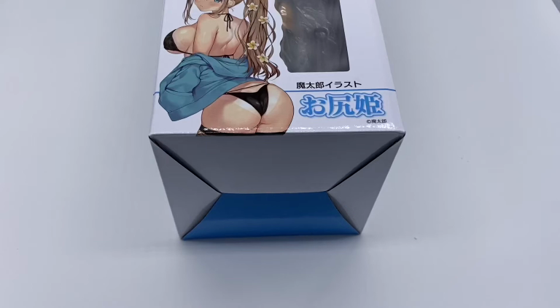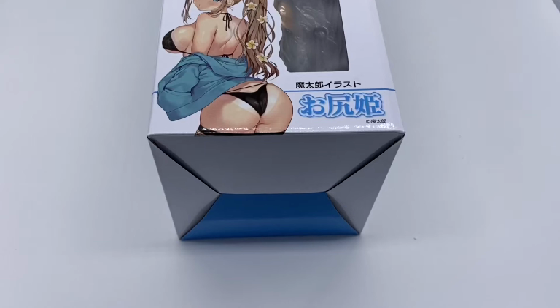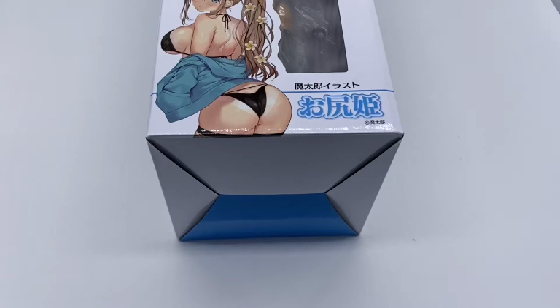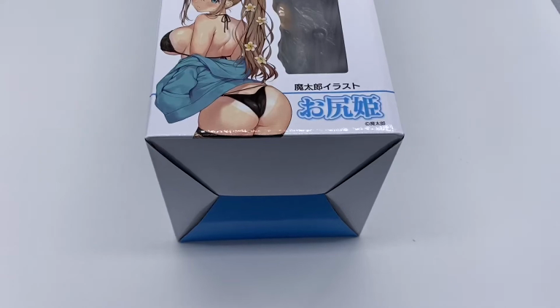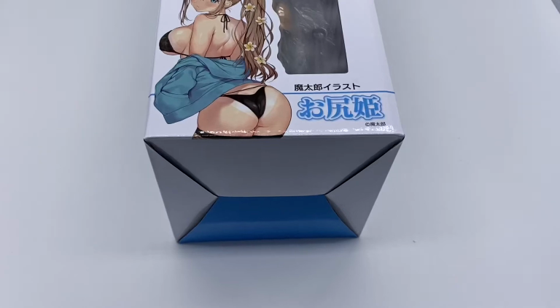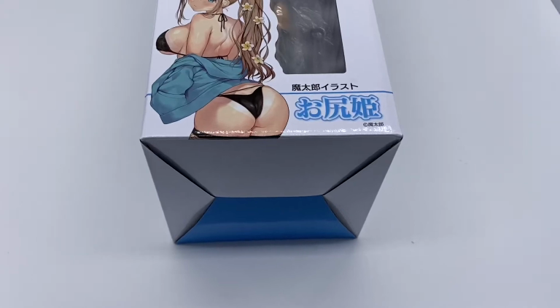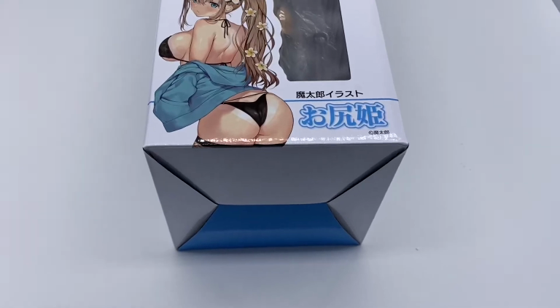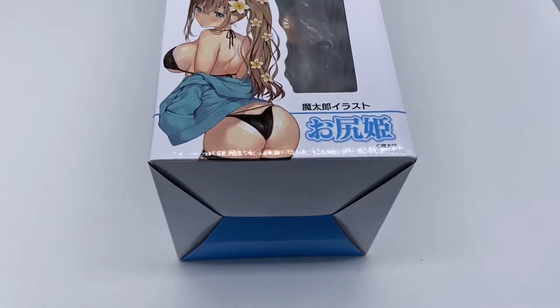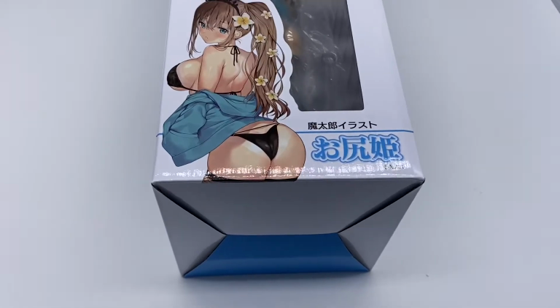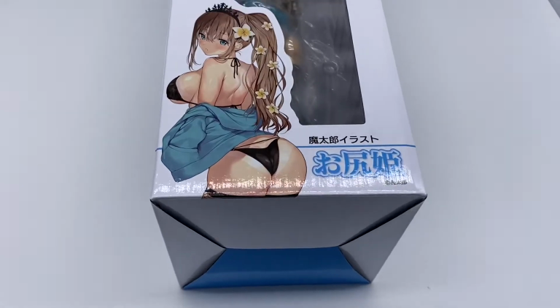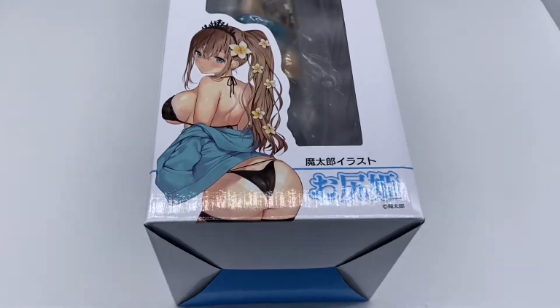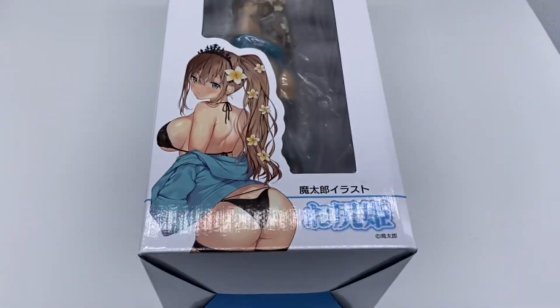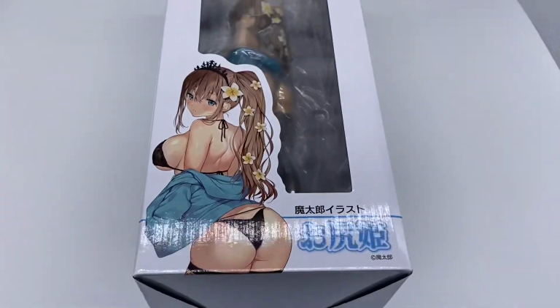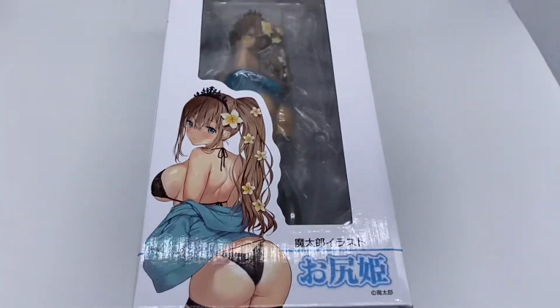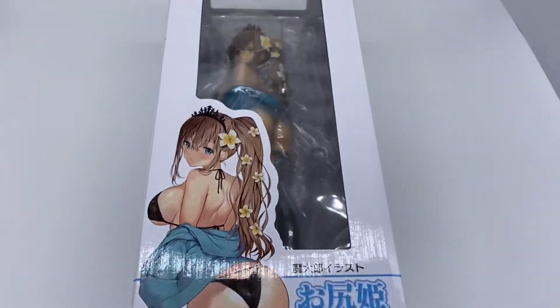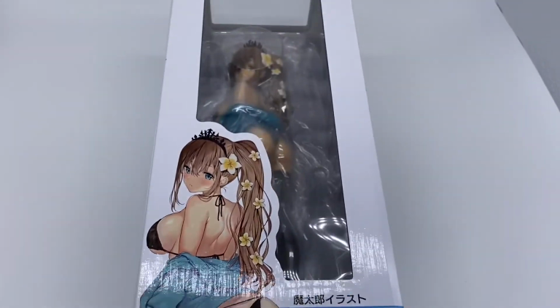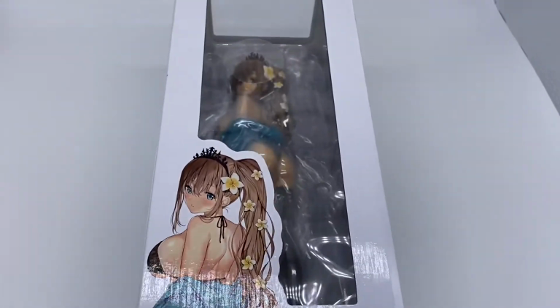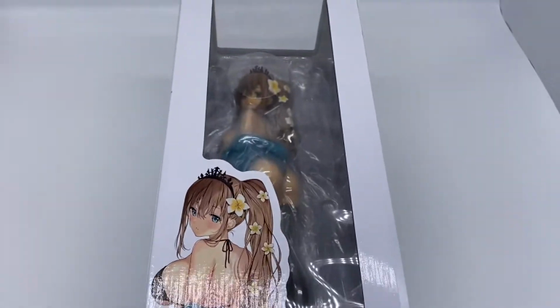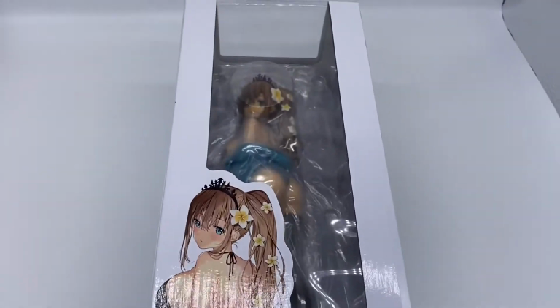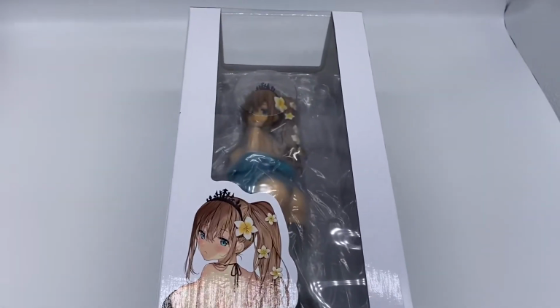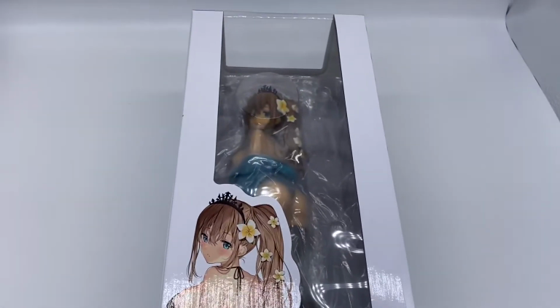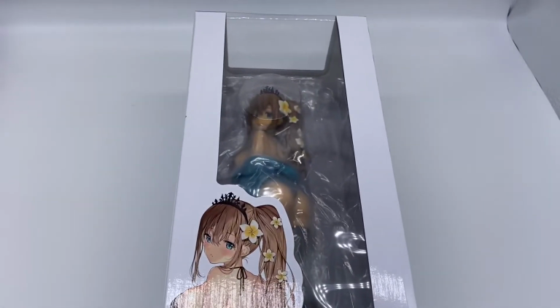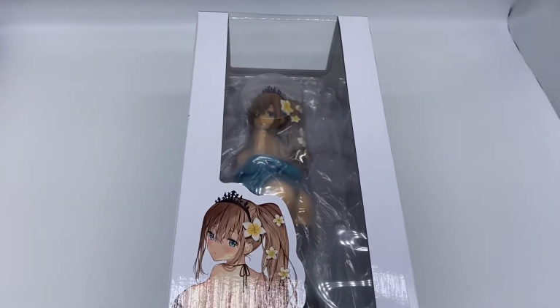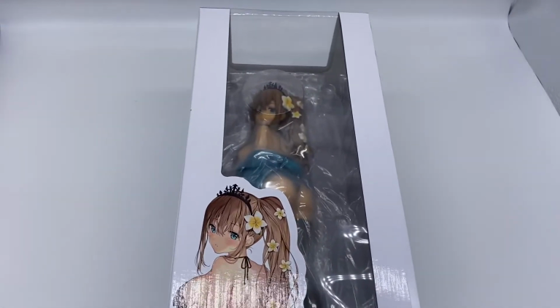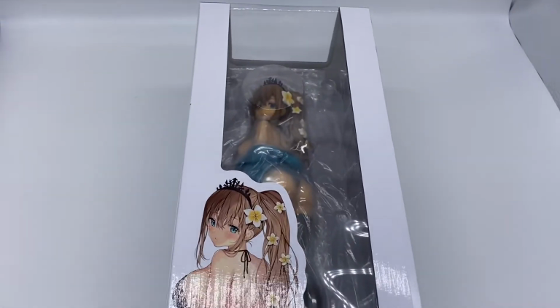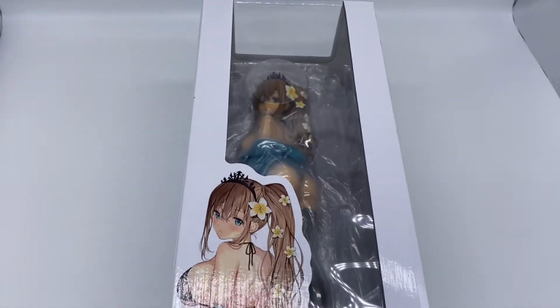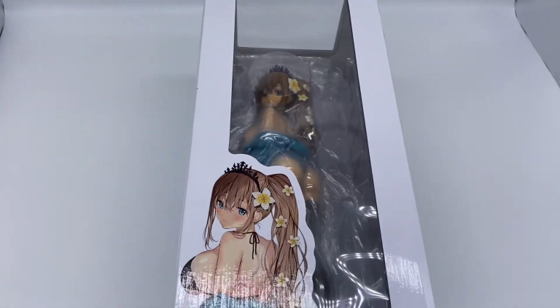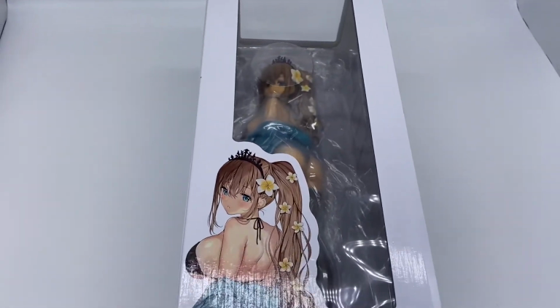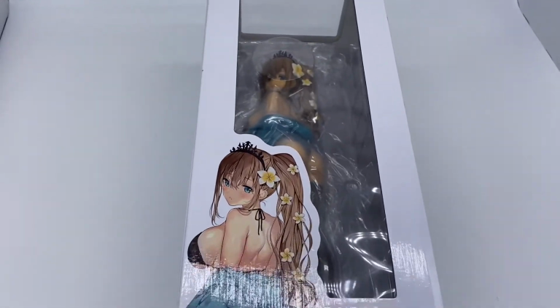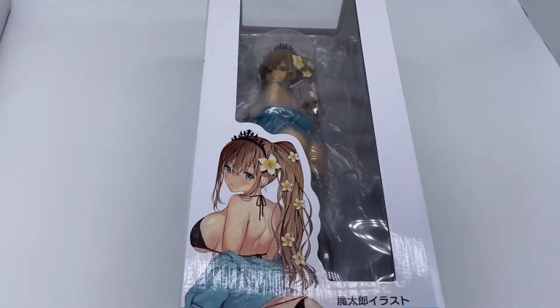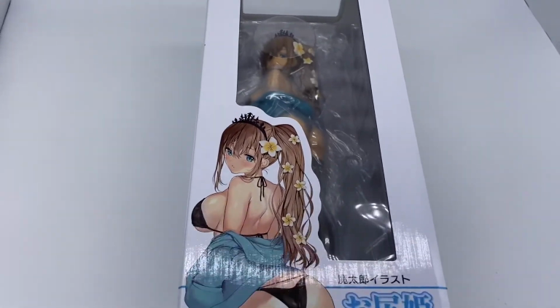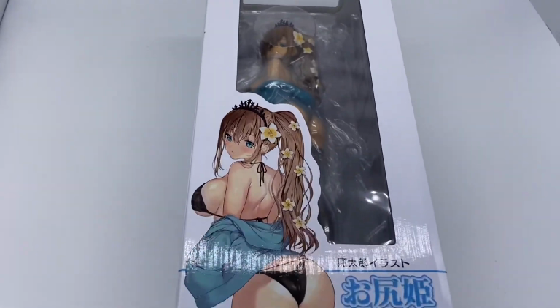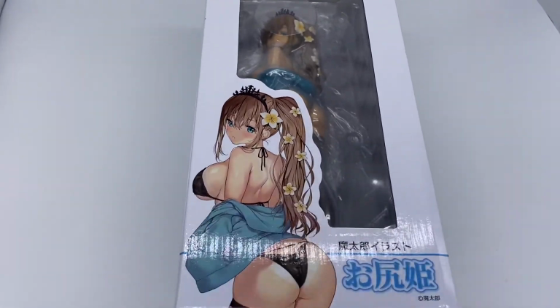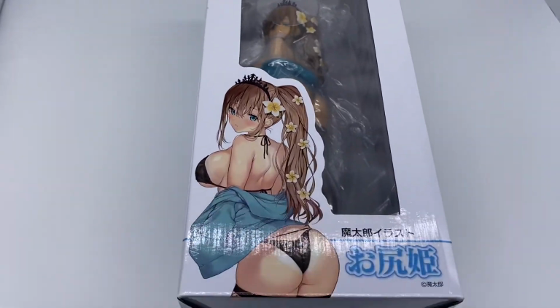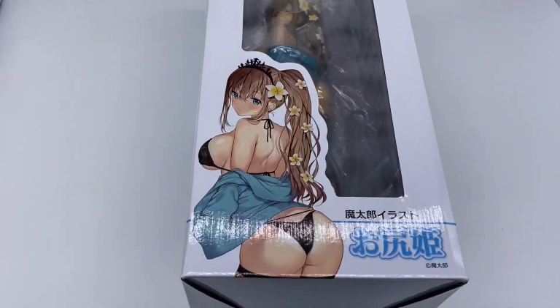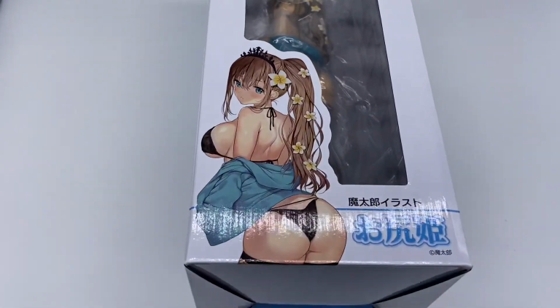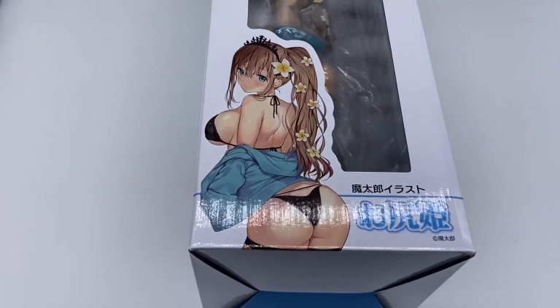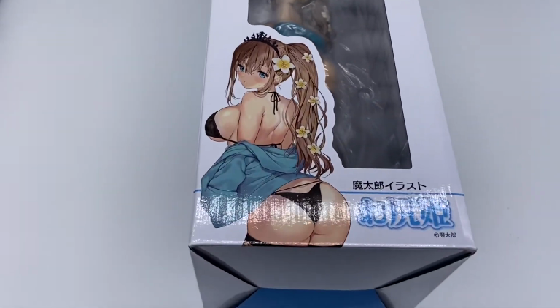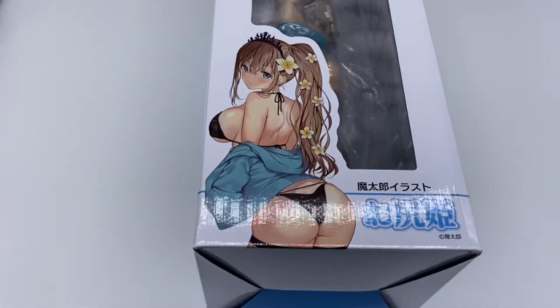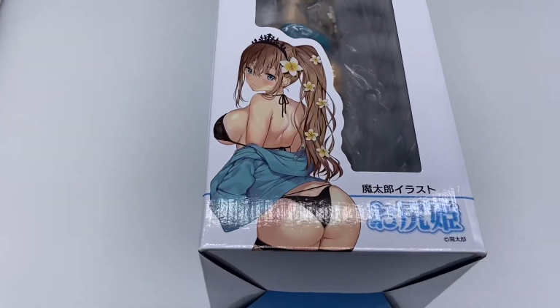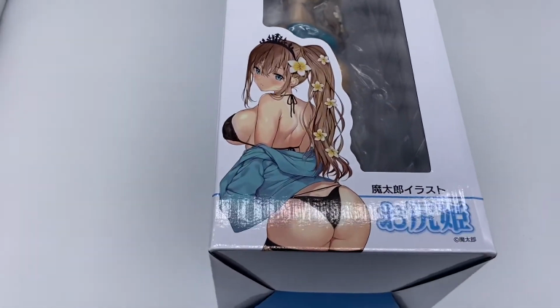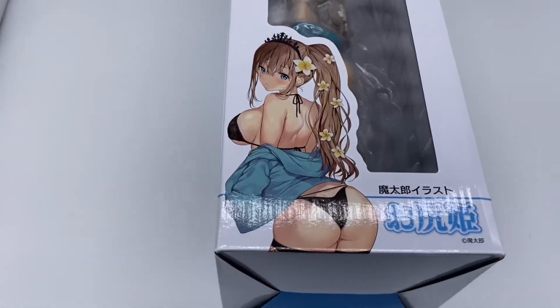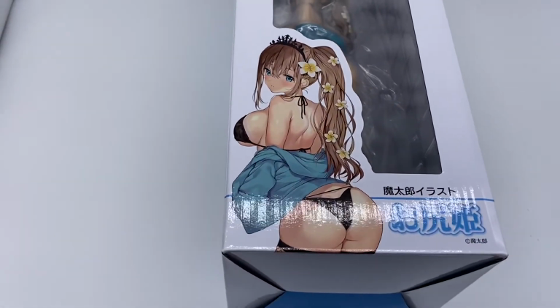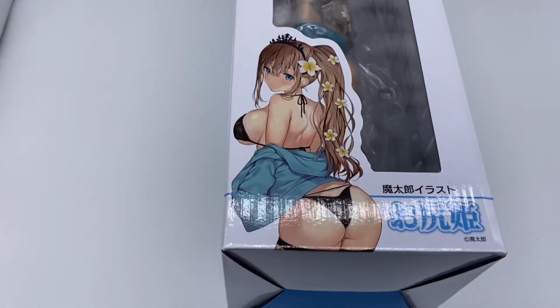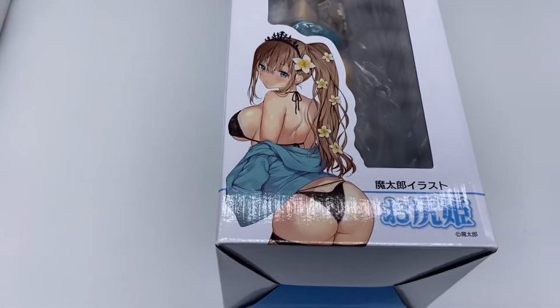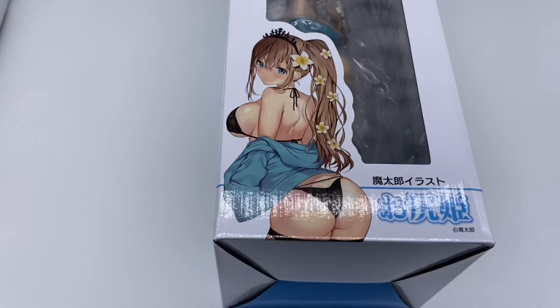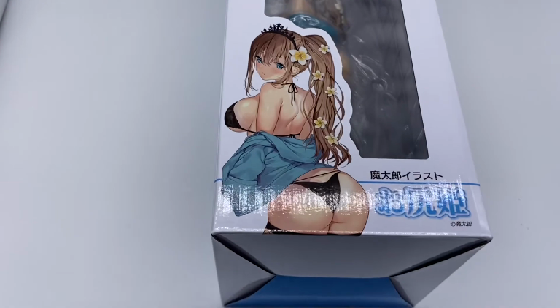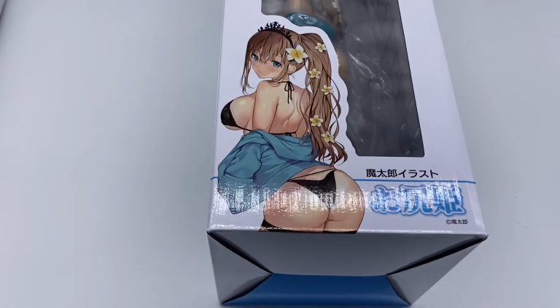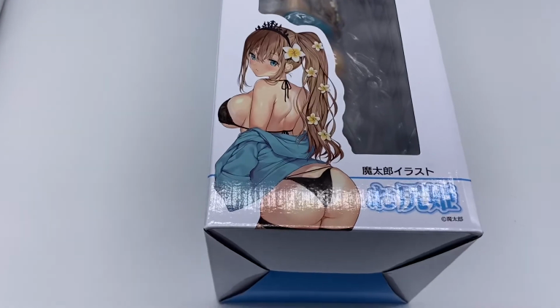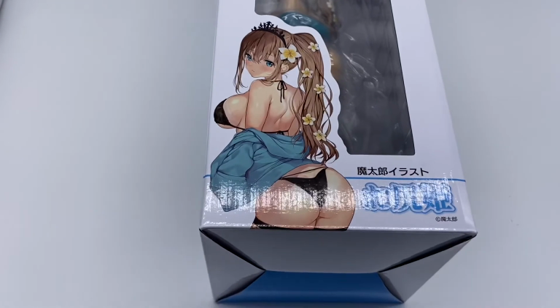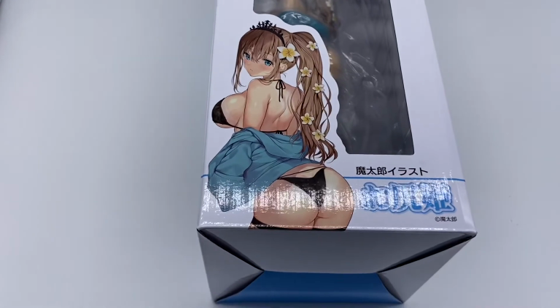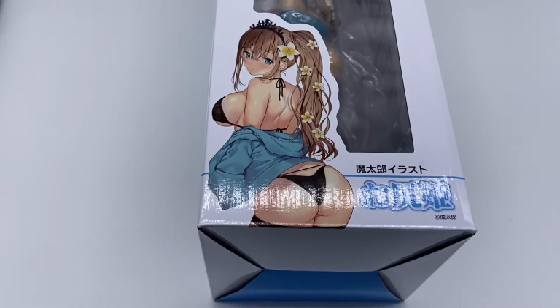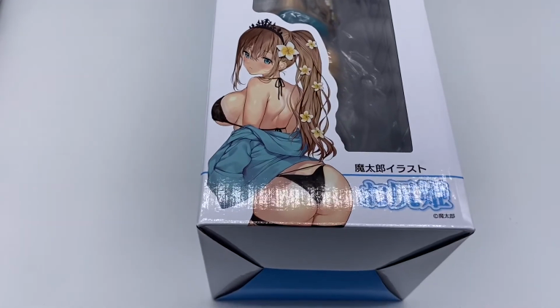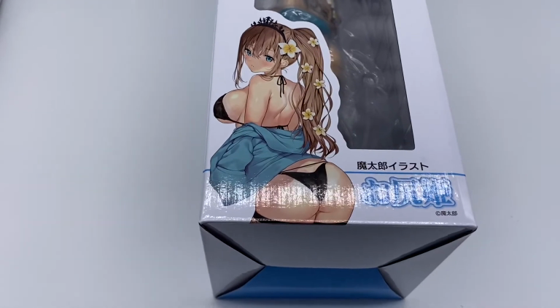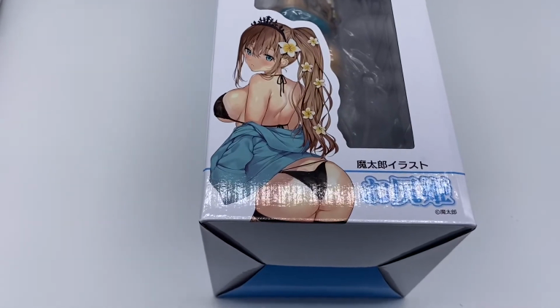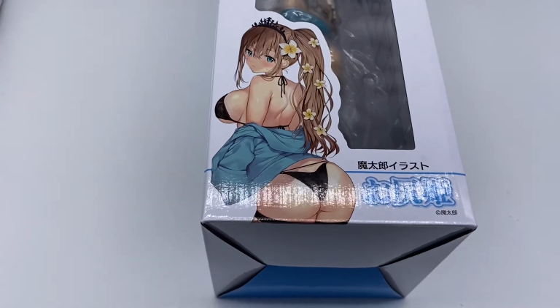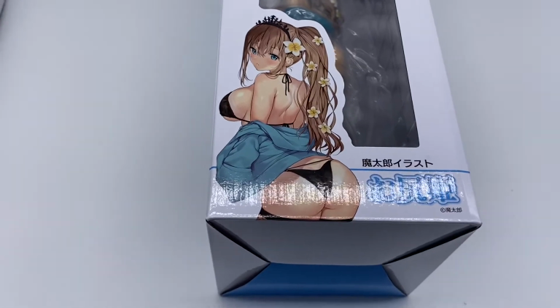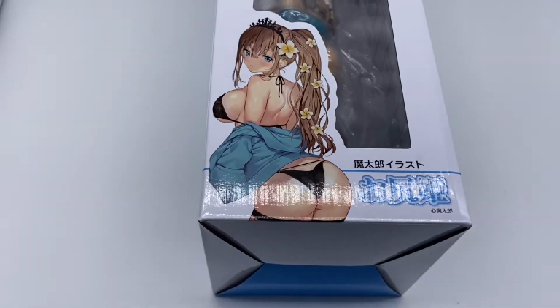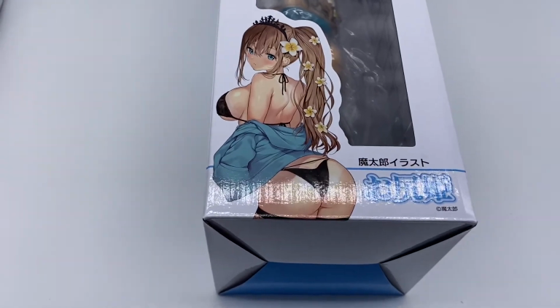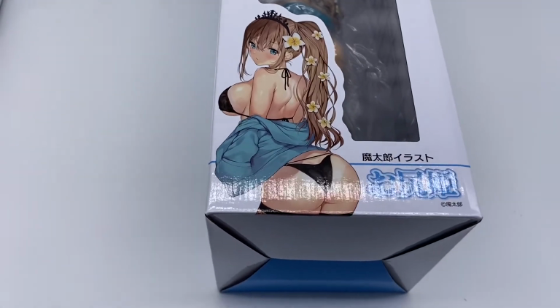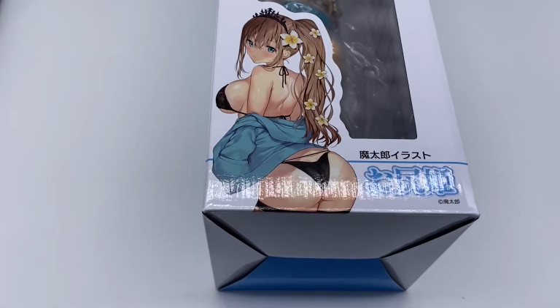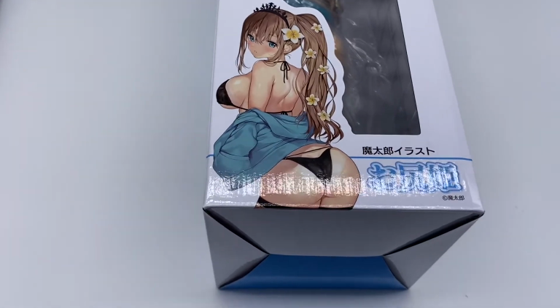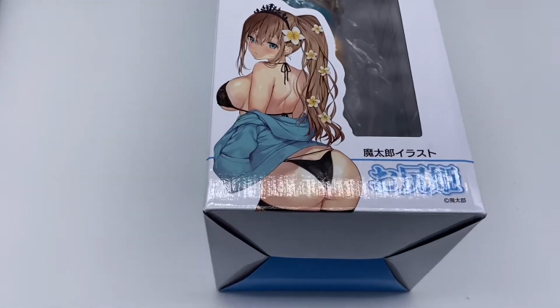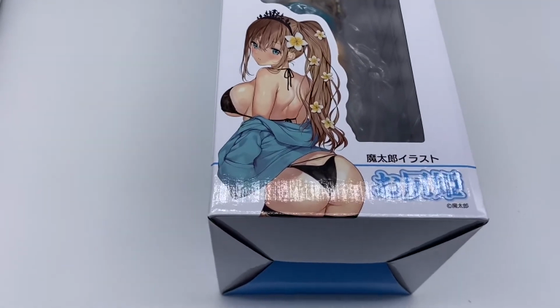We're back with another Union piece. I swear I don't like Union — I'm just addicted to buying garbage.